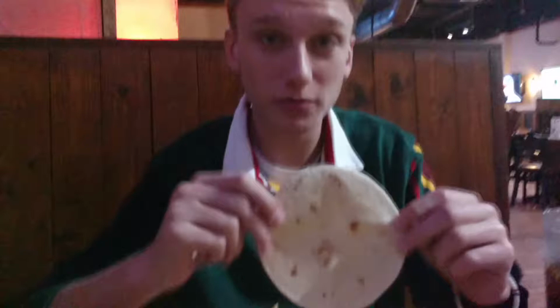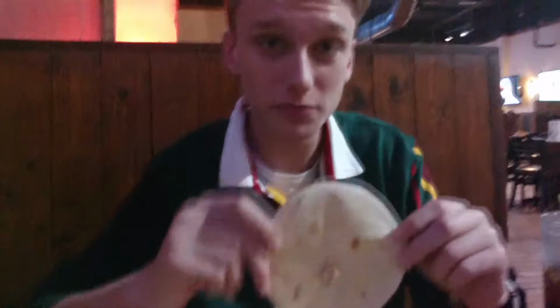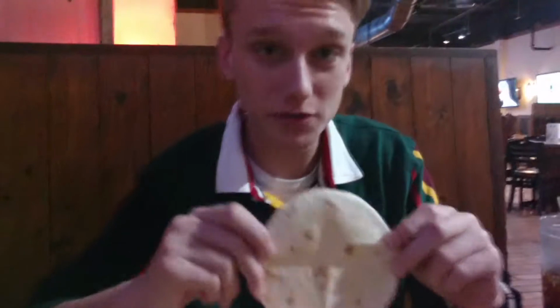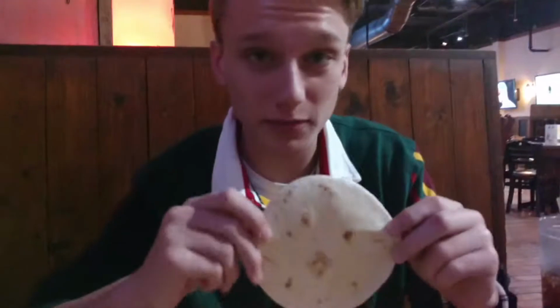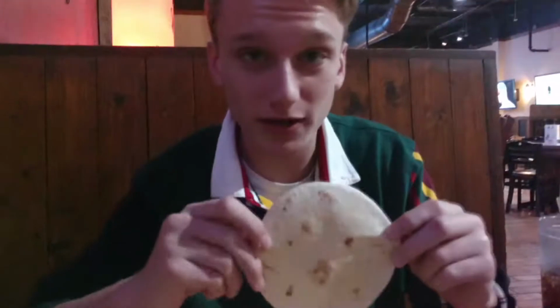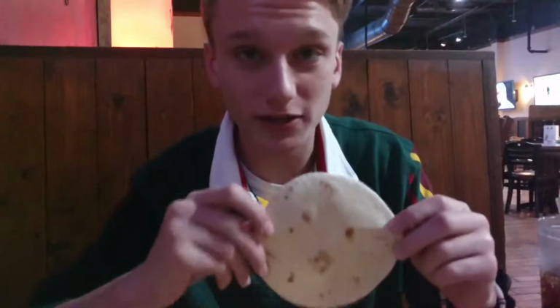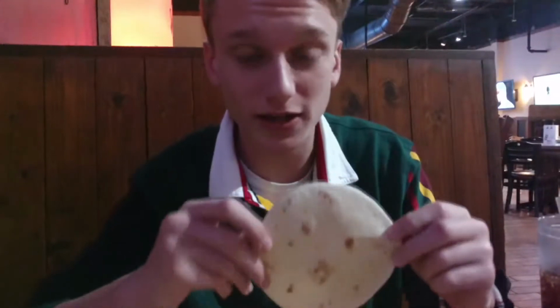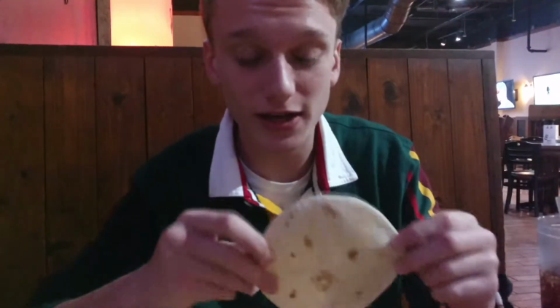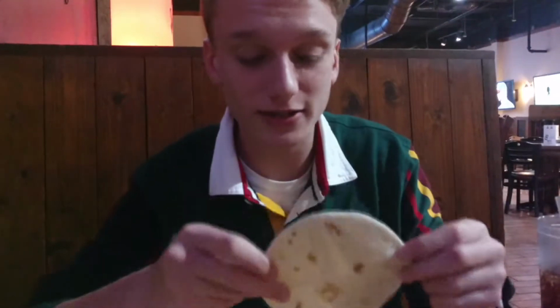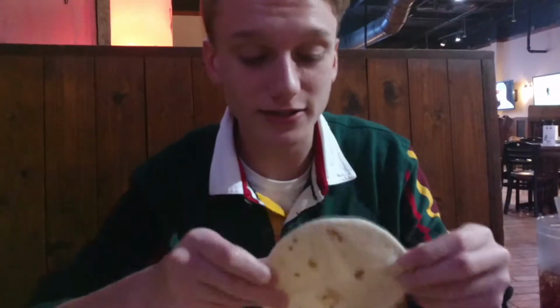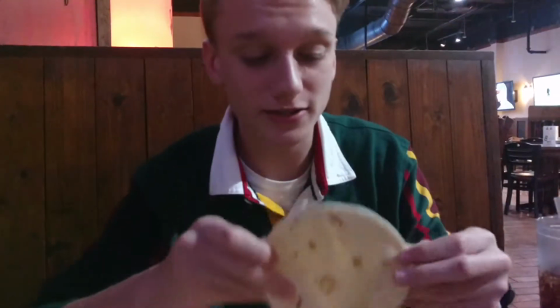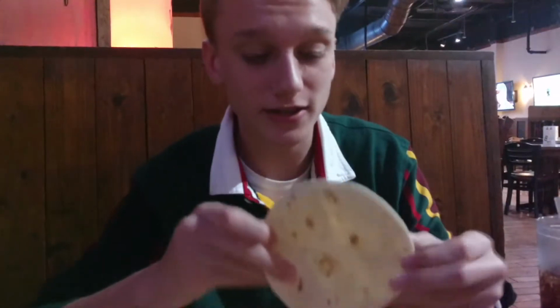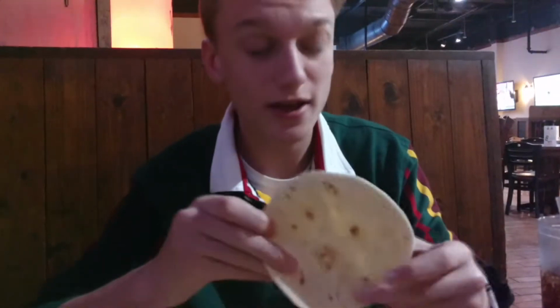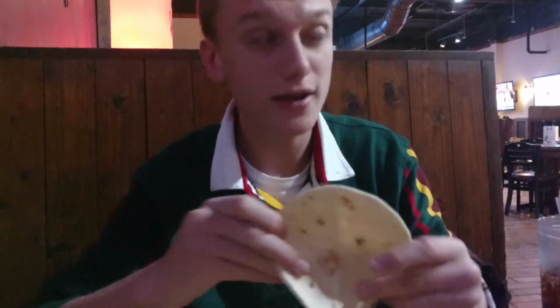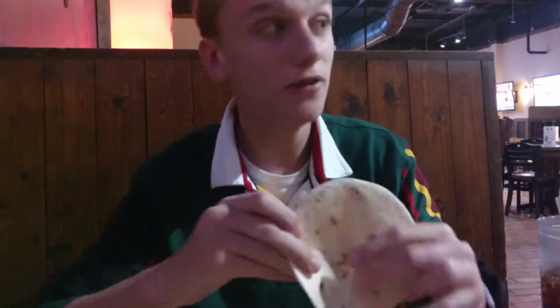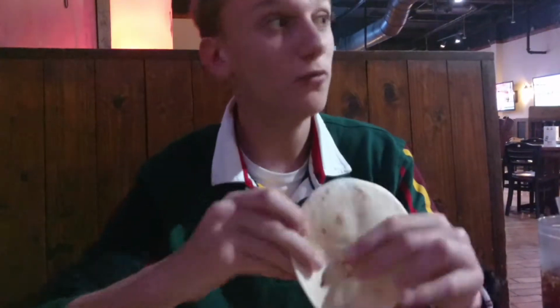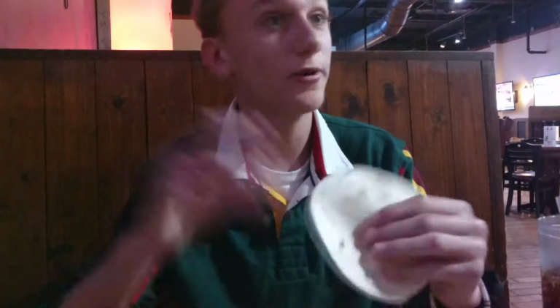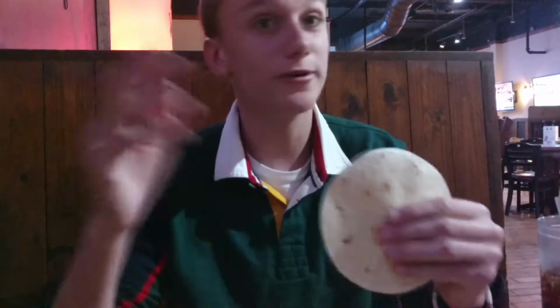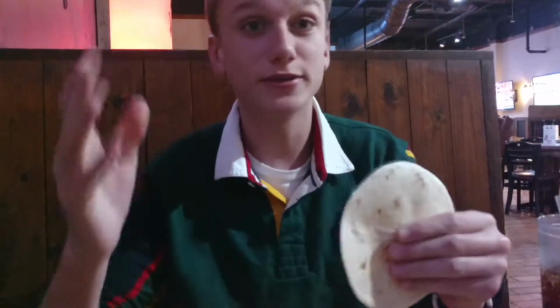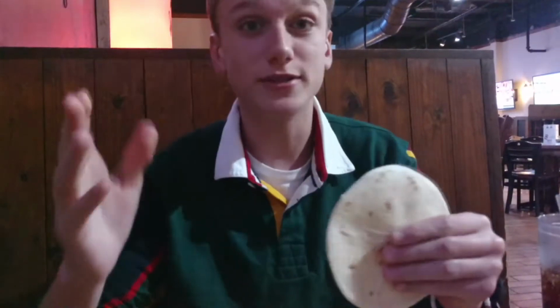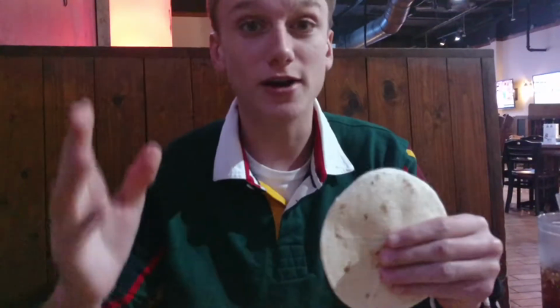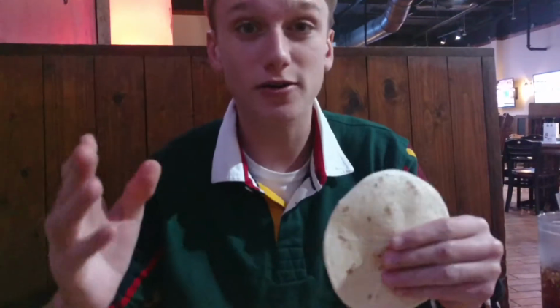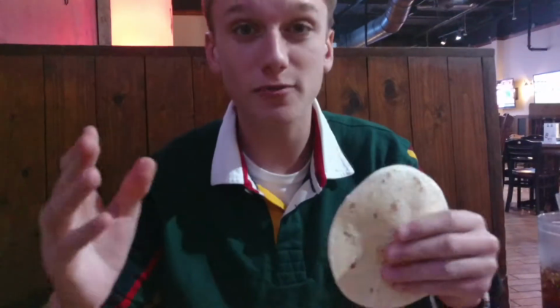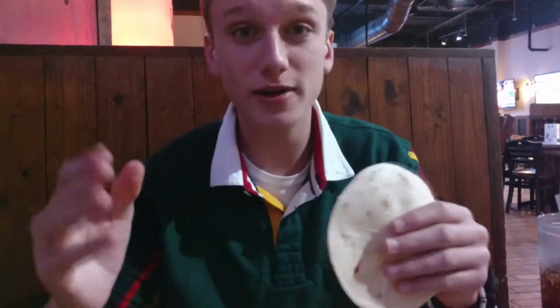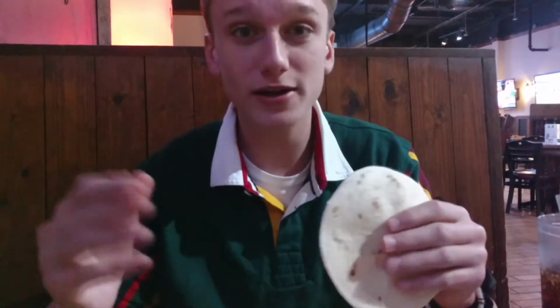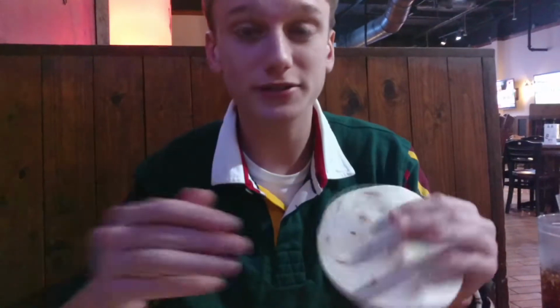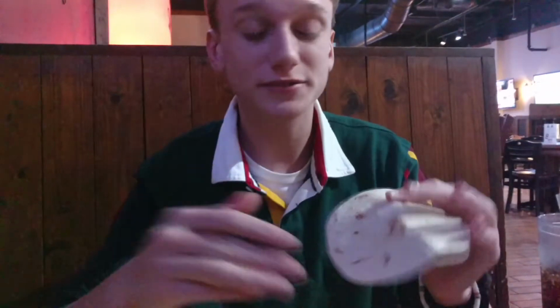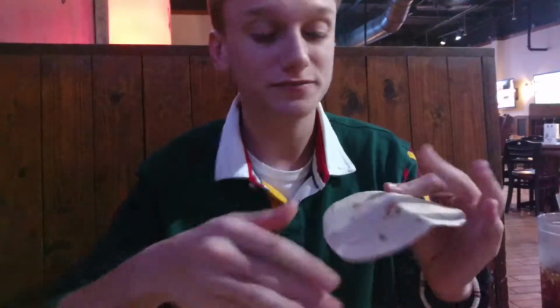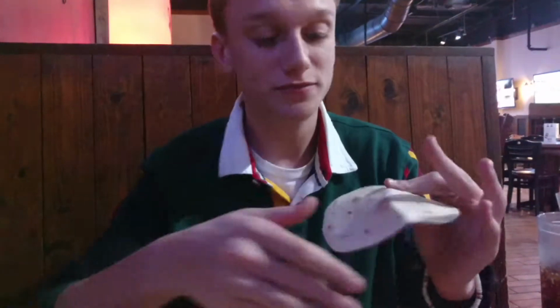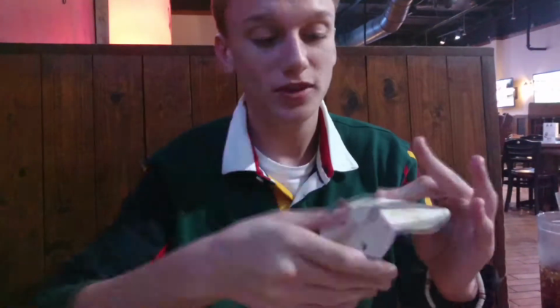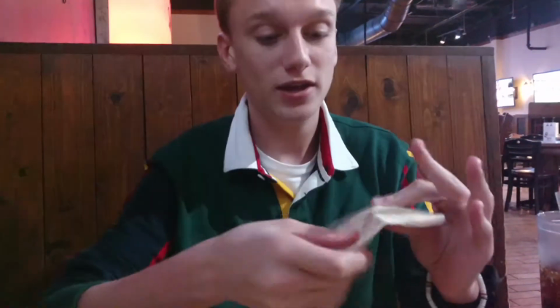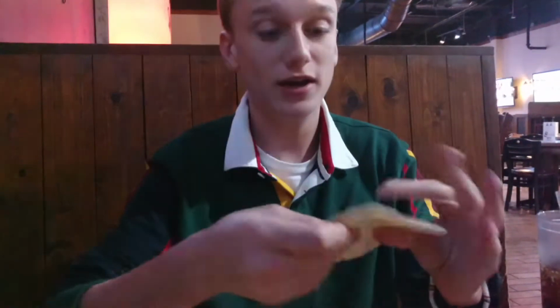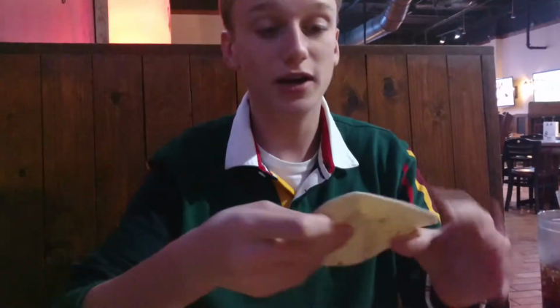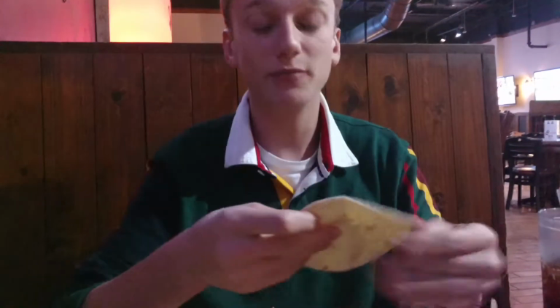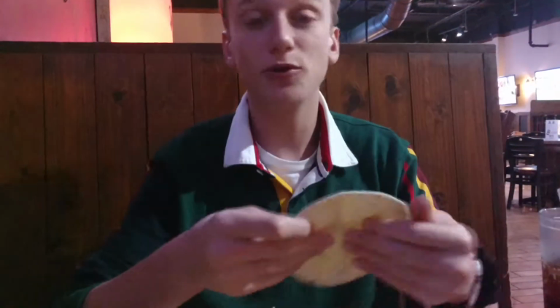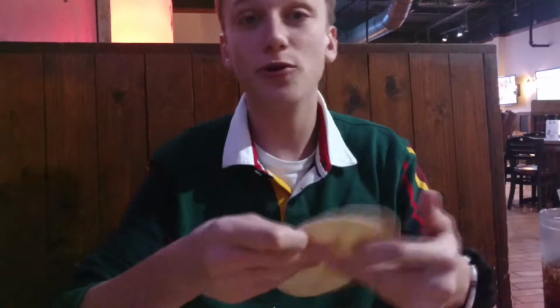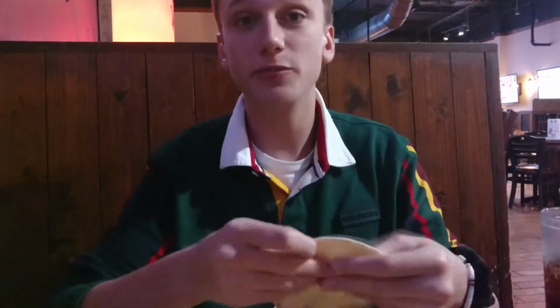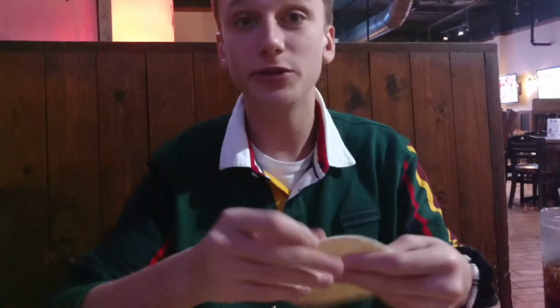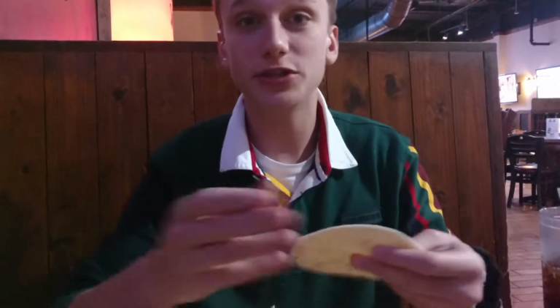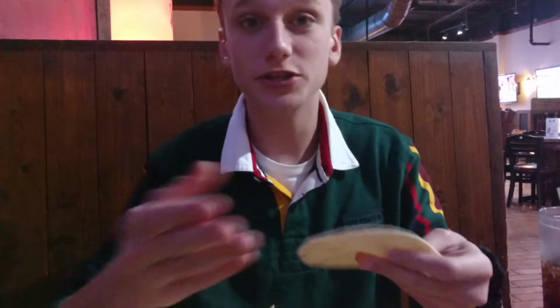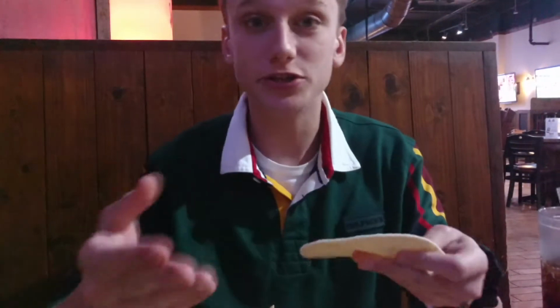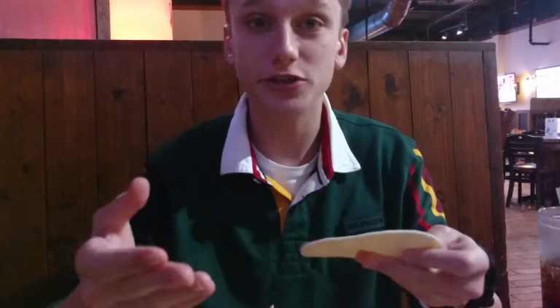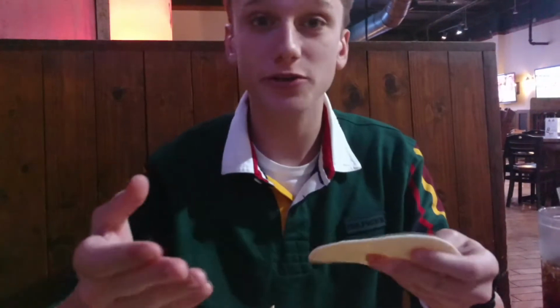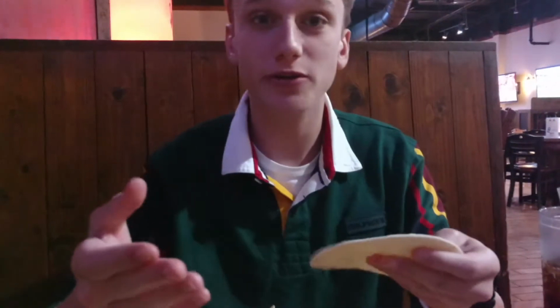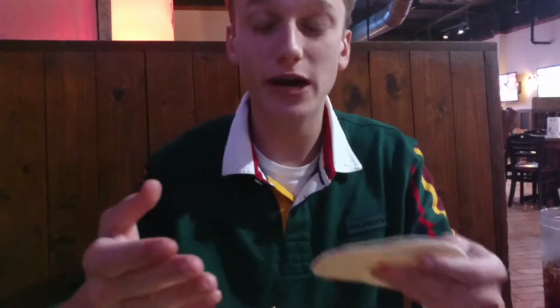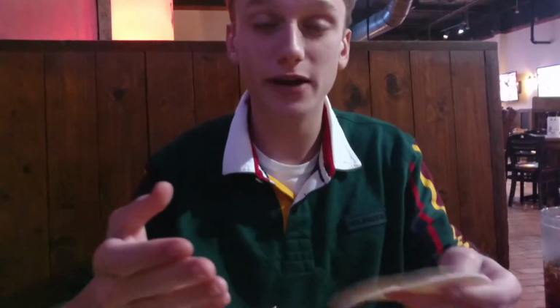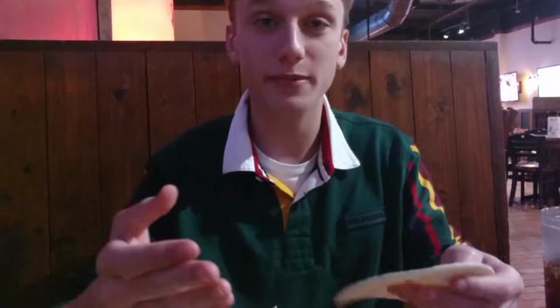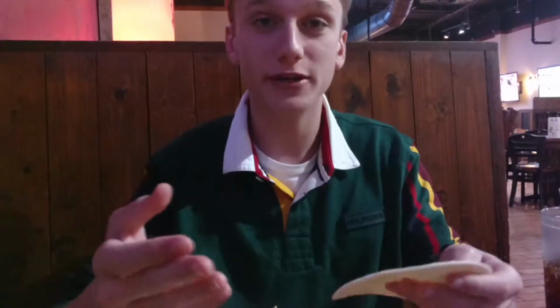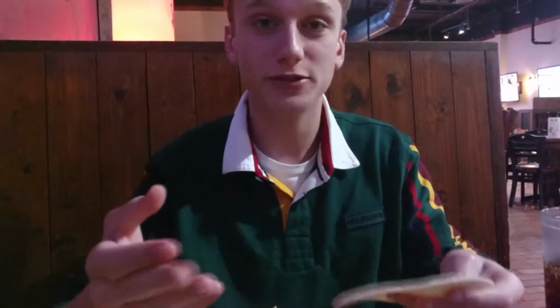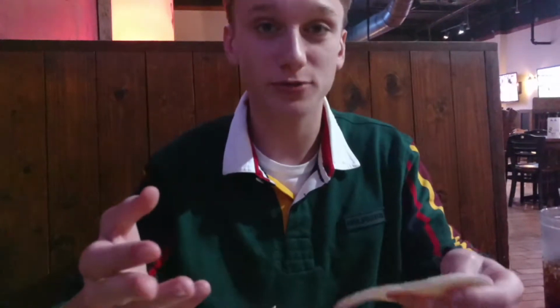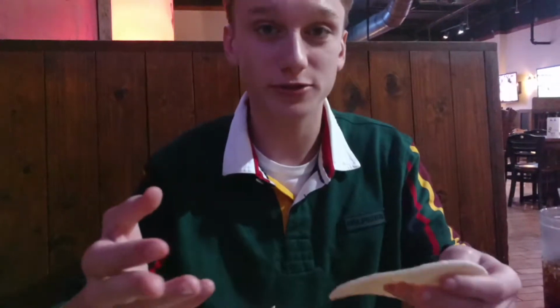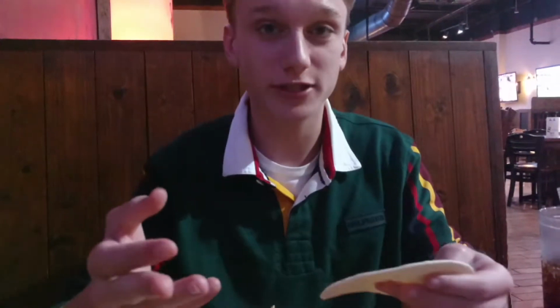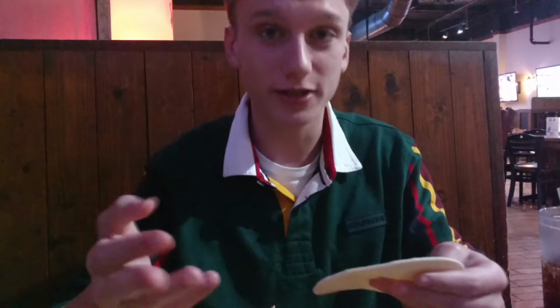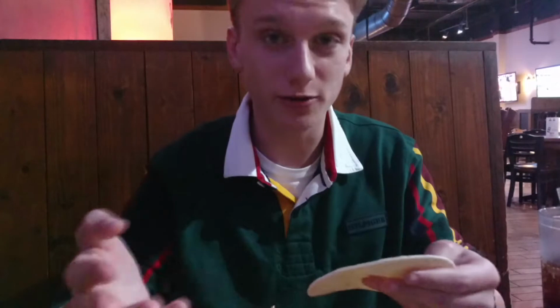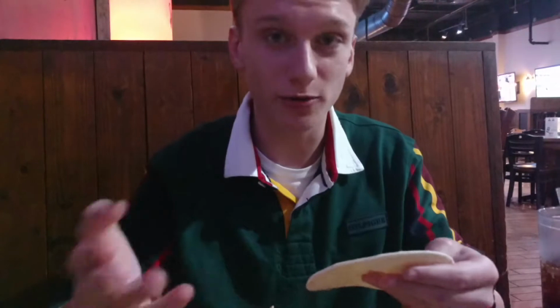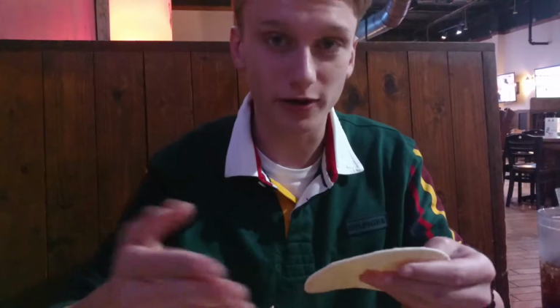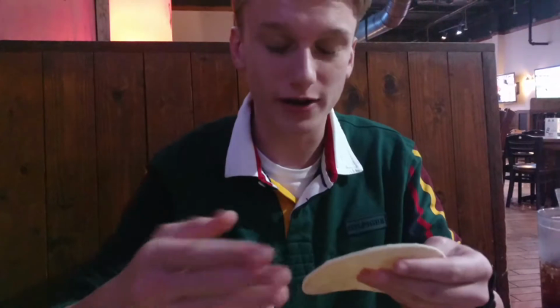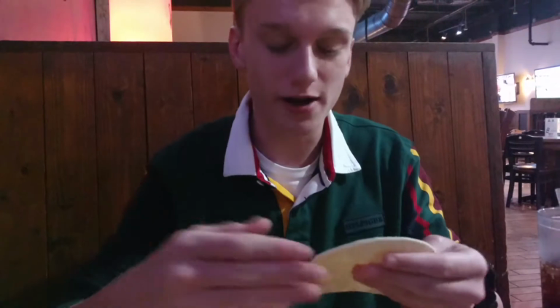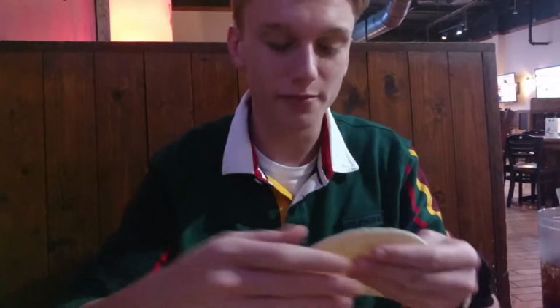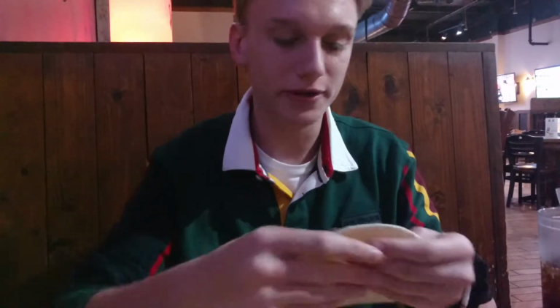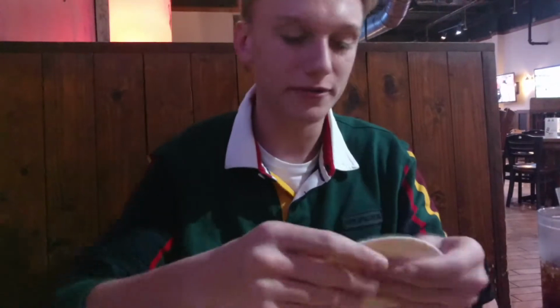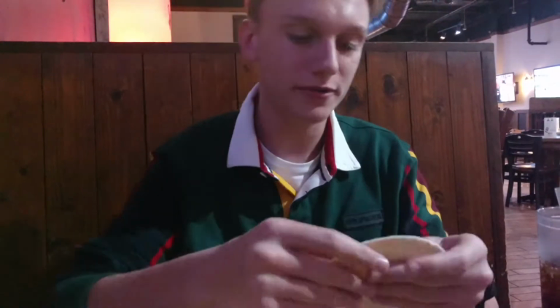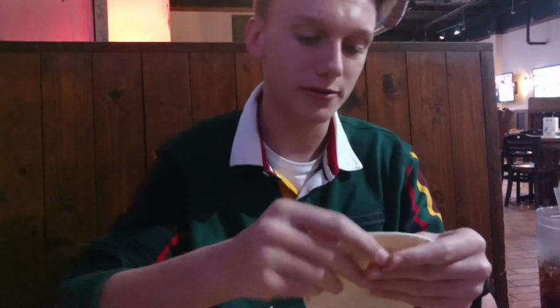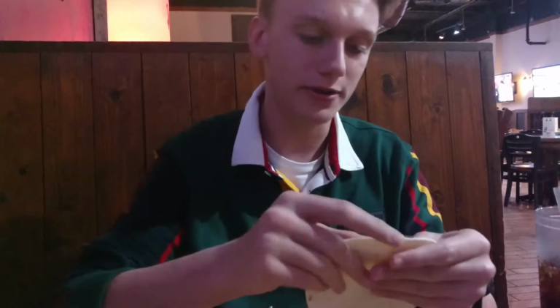Welcome to my class. We're at Taco Mac. I'm going to be teaching you how to make tortilla origami.